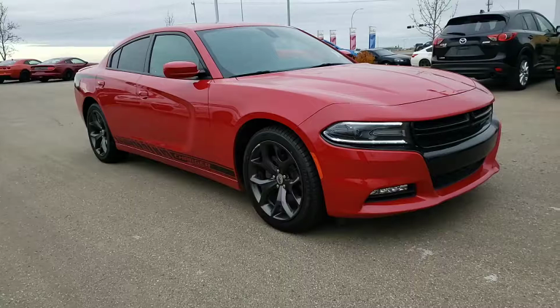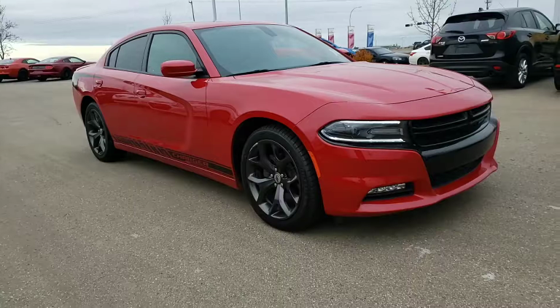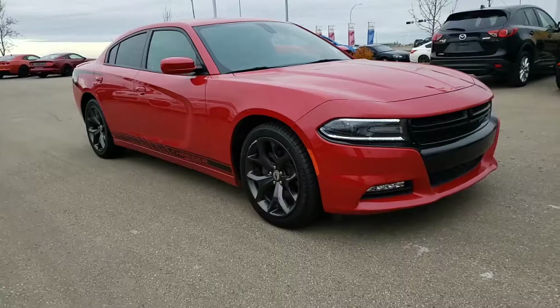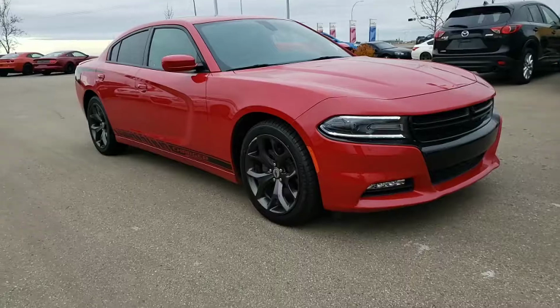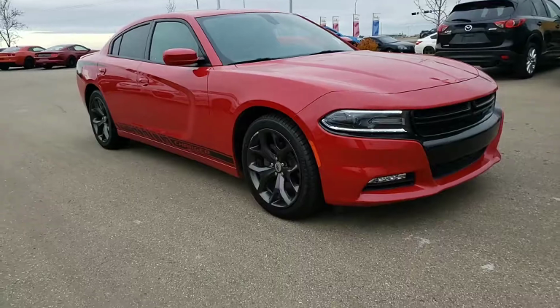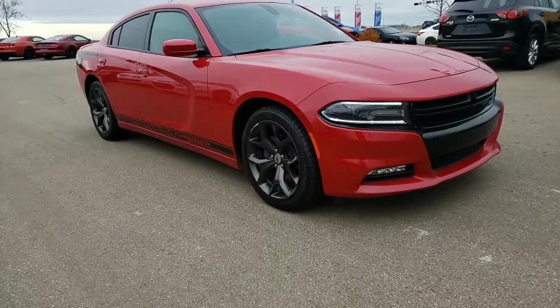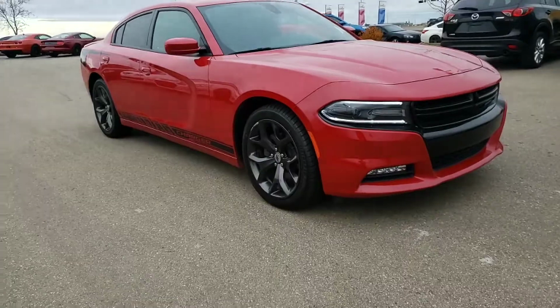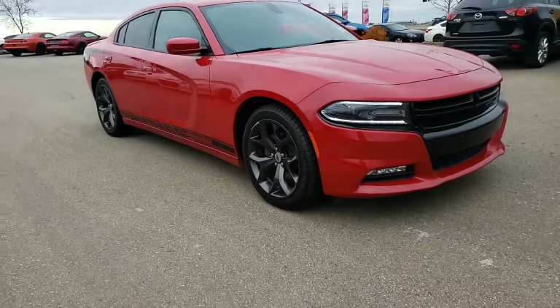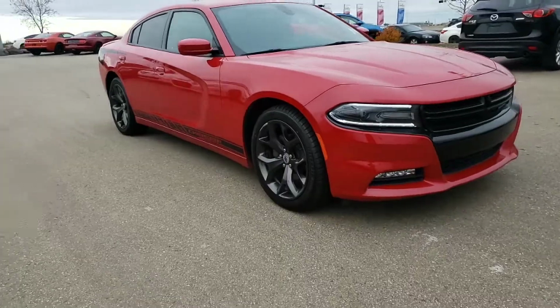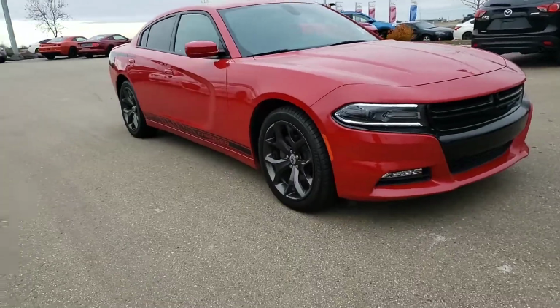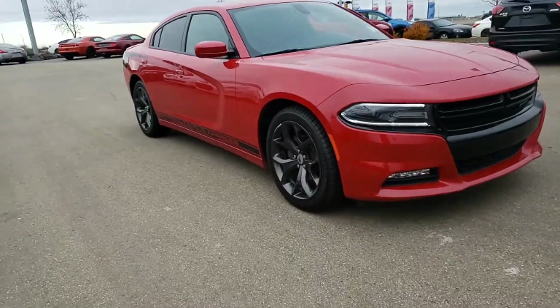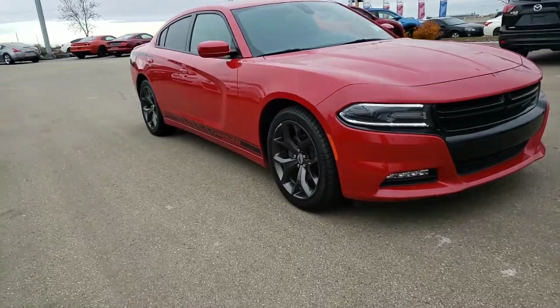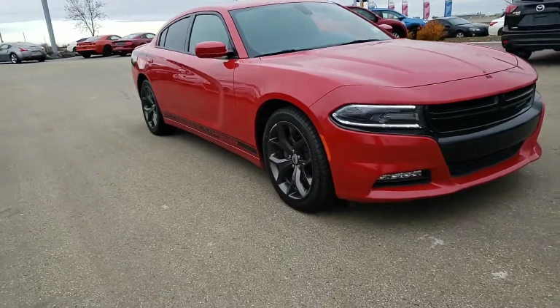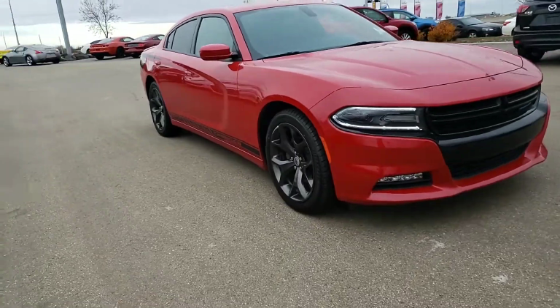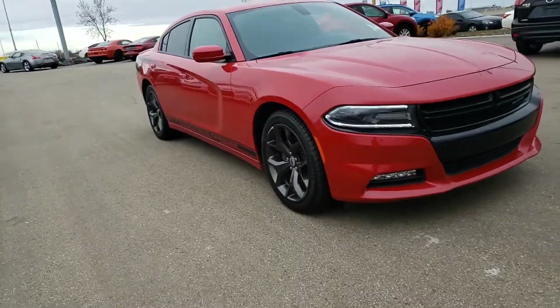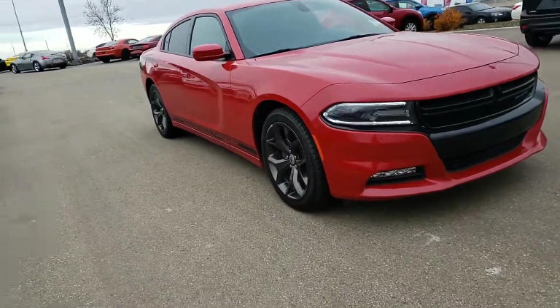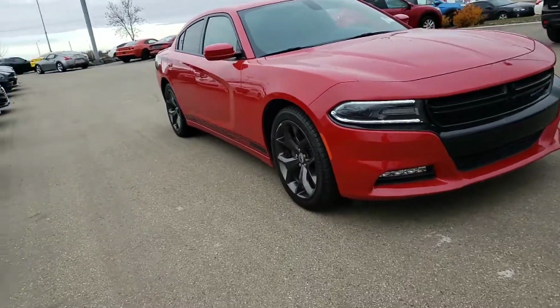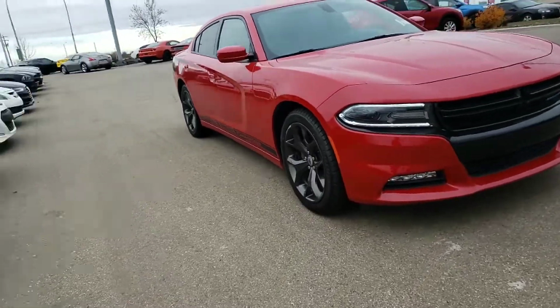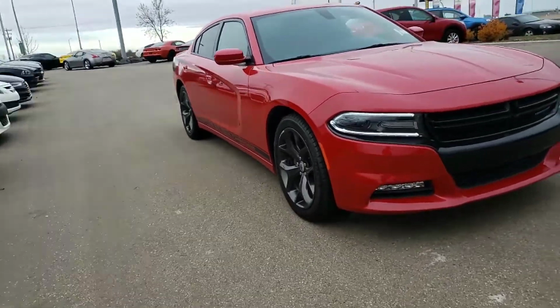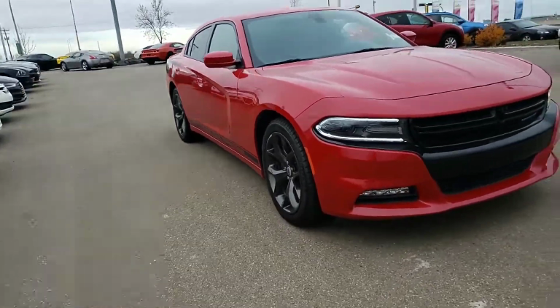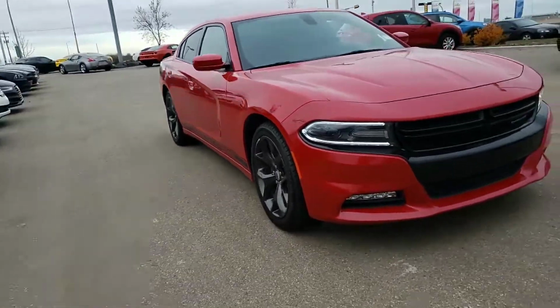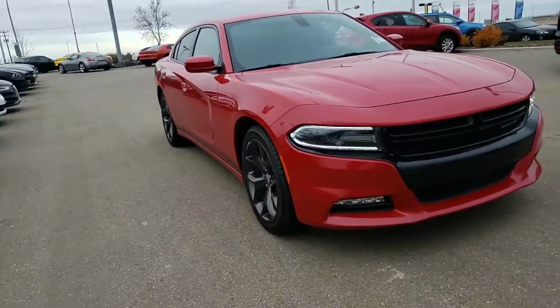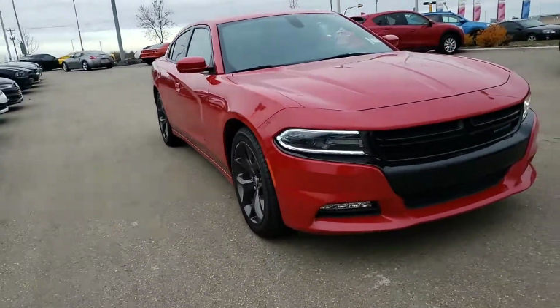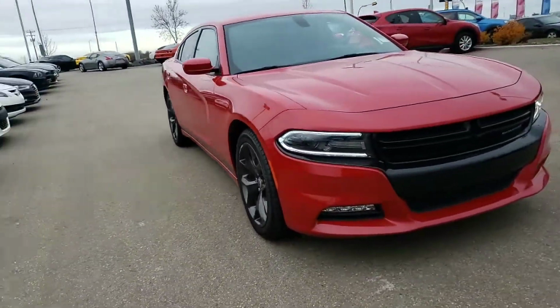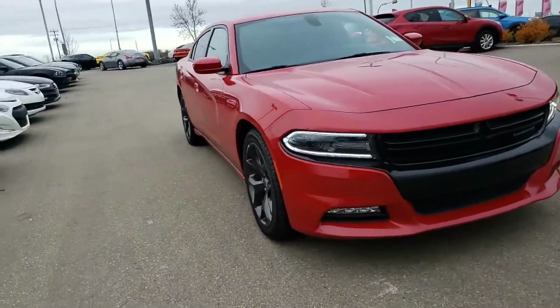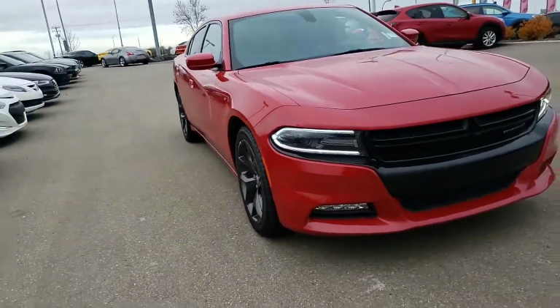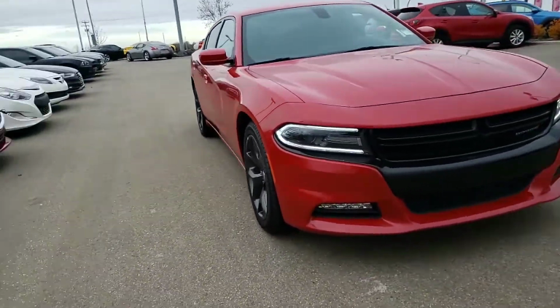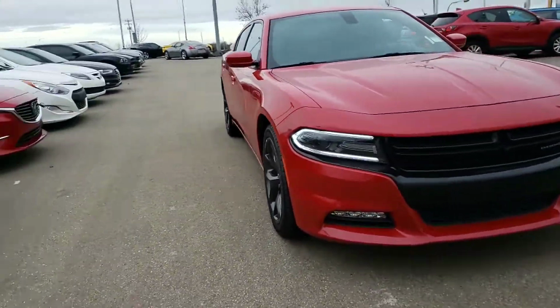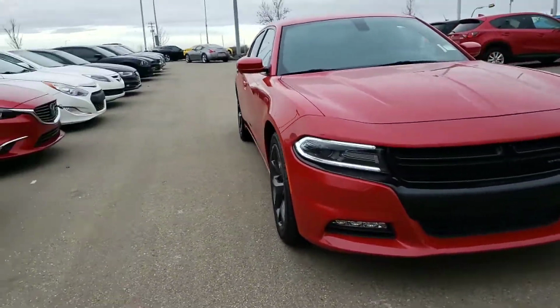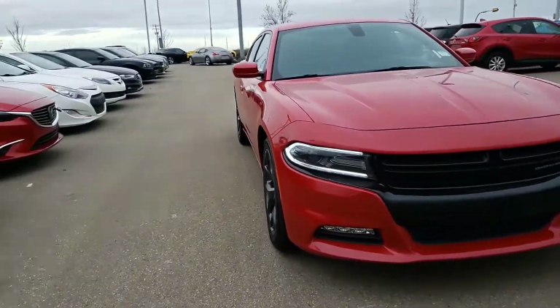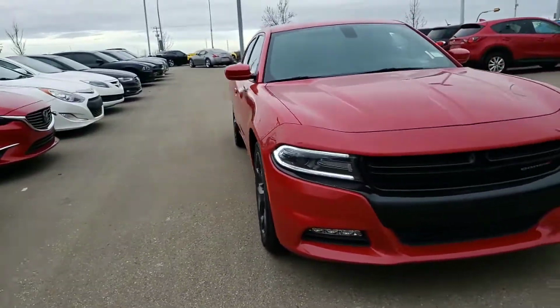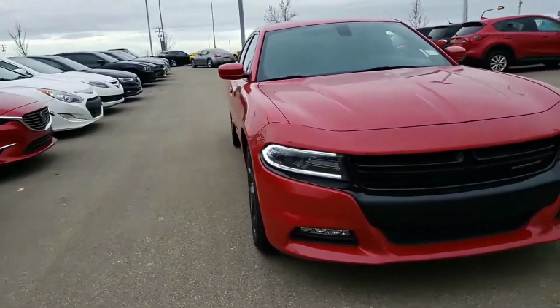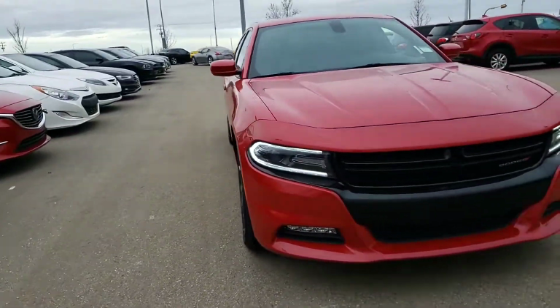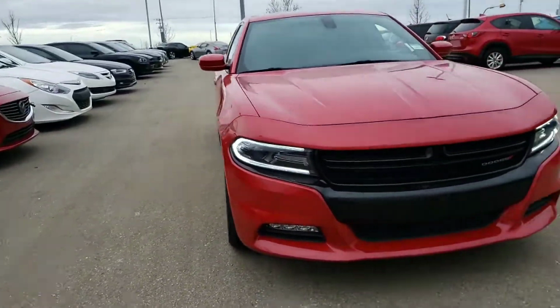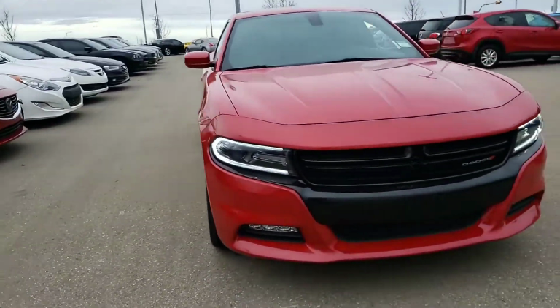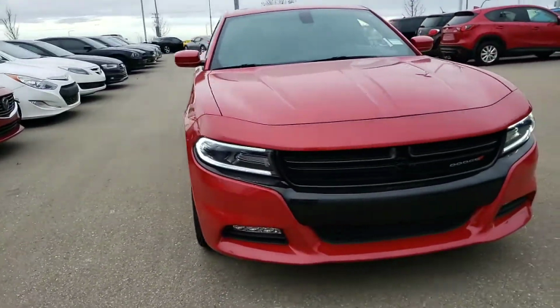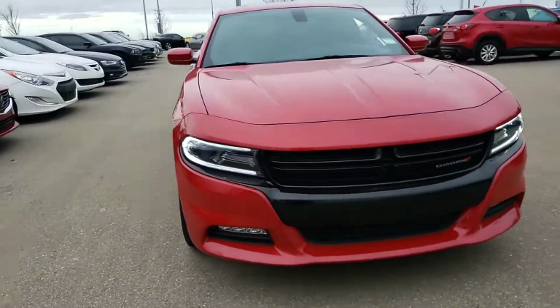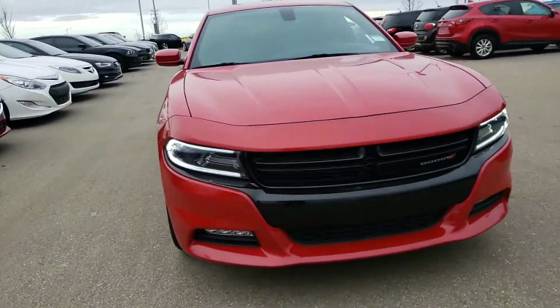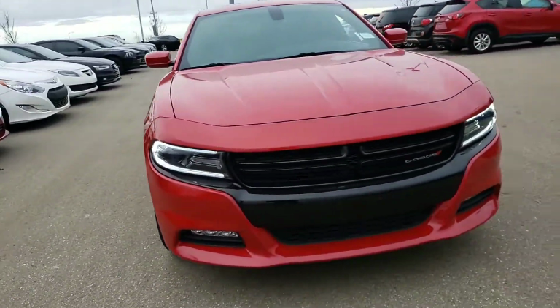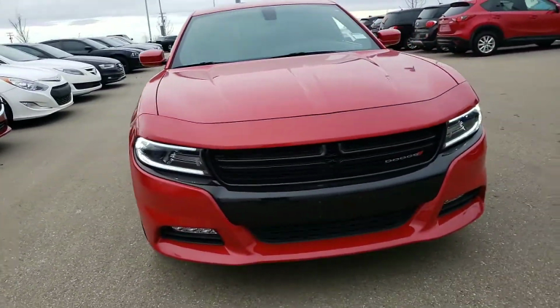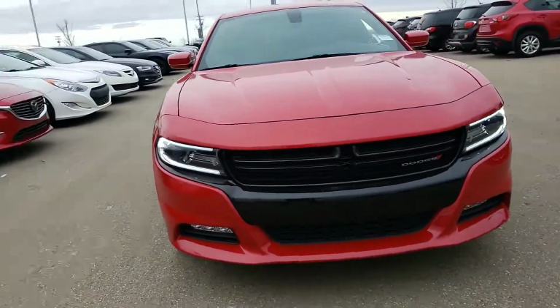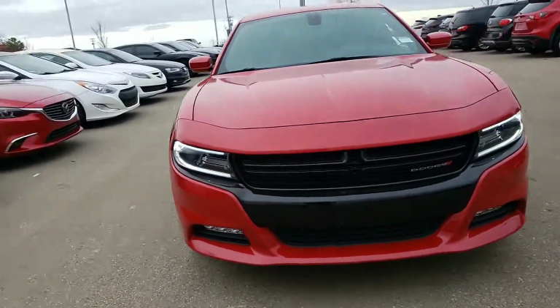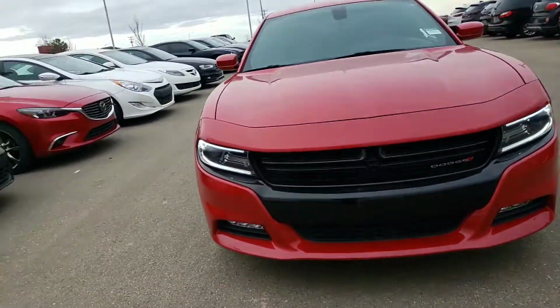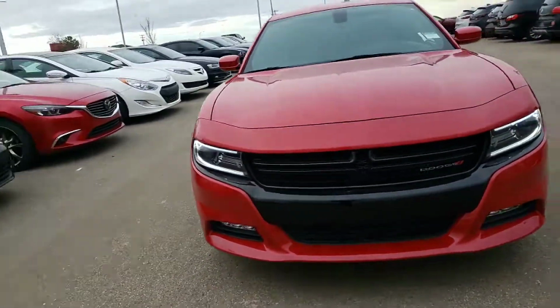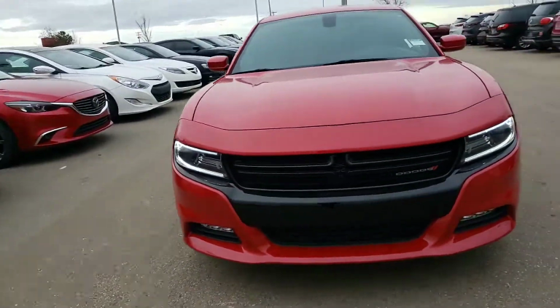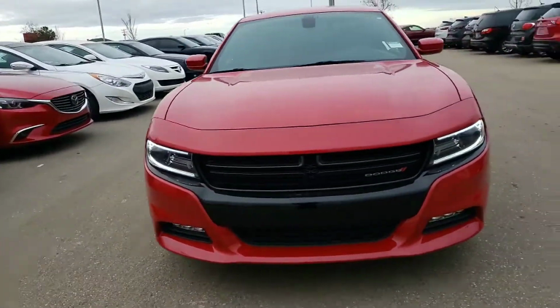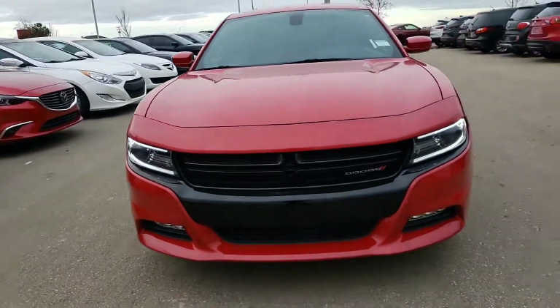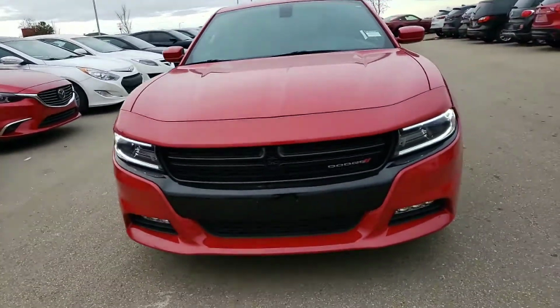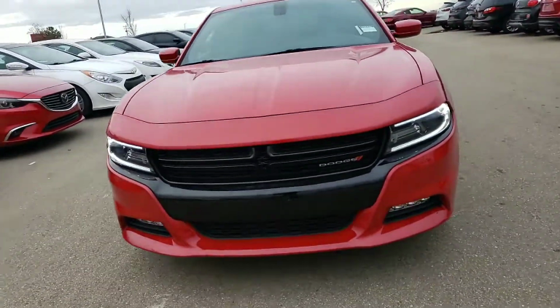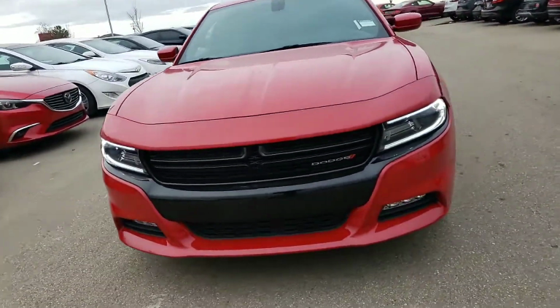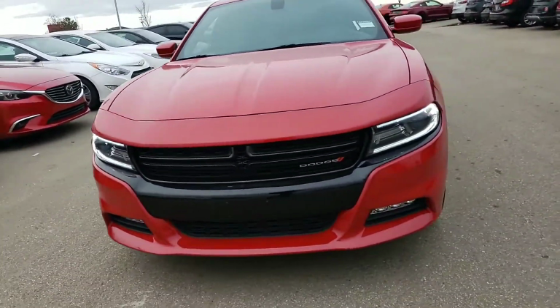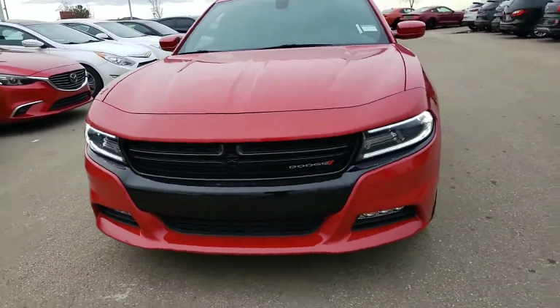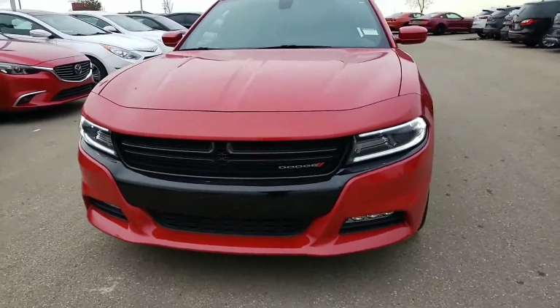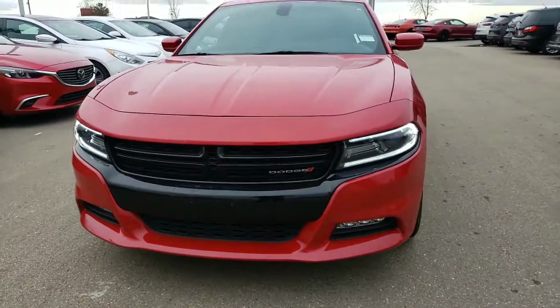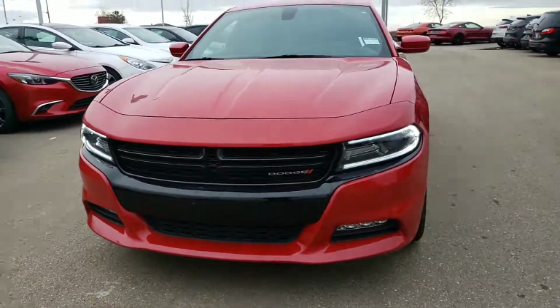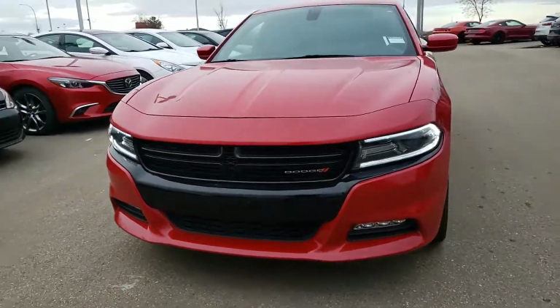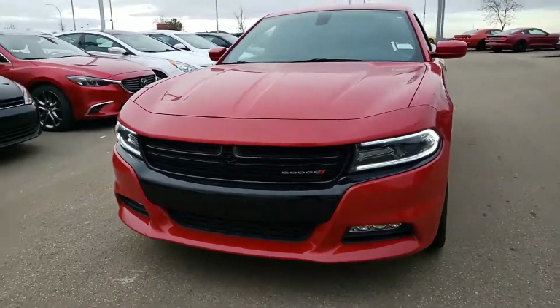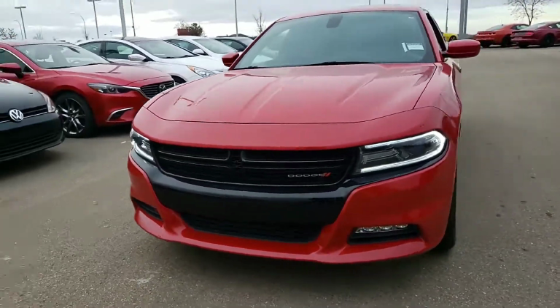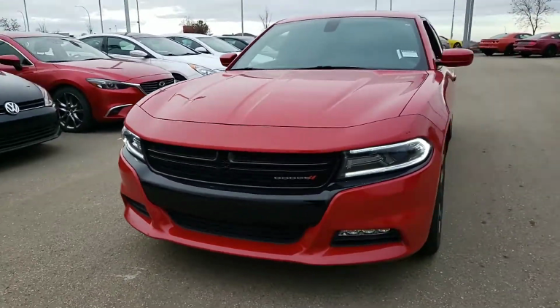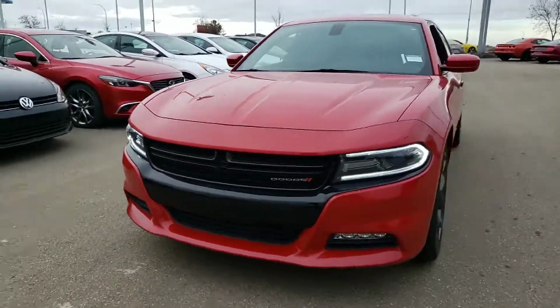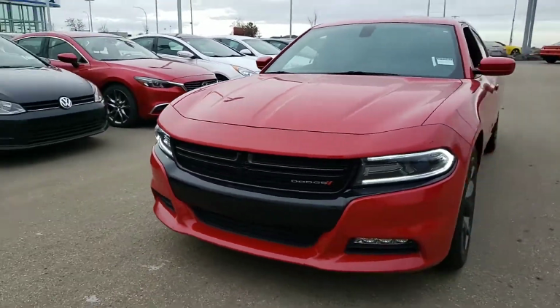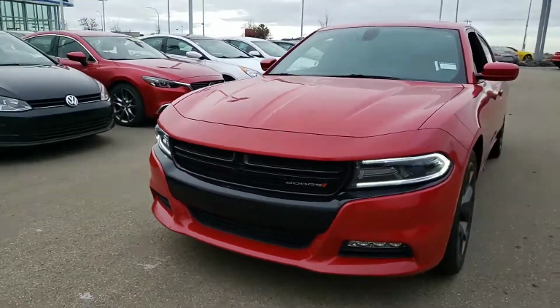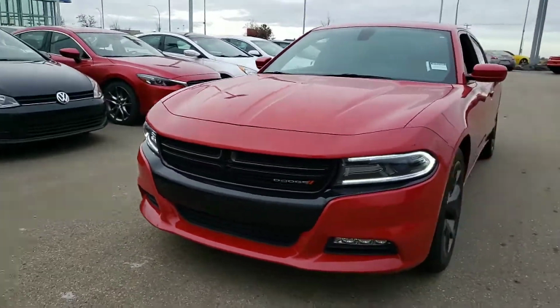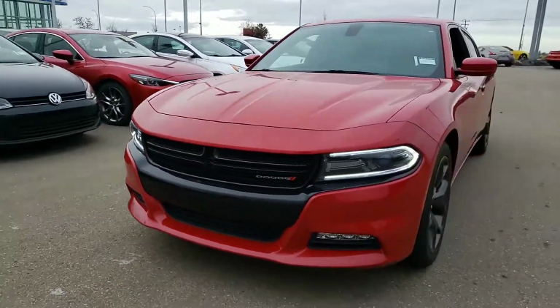Hey Gene, this is Gurpreet from LA Mazda. I haven't heard back from you yet, so I decided to present another option.